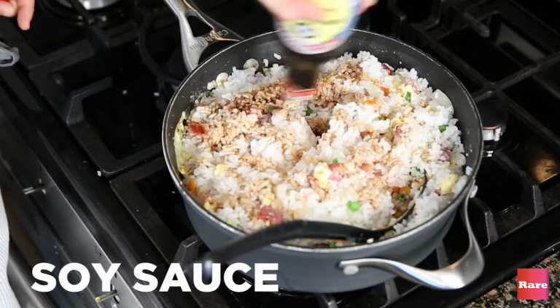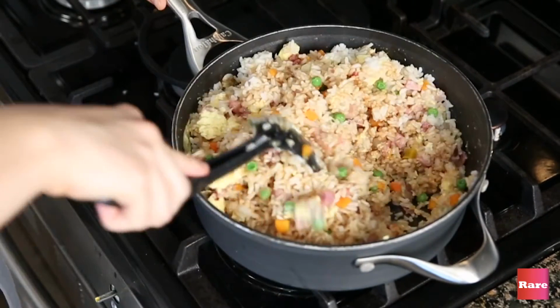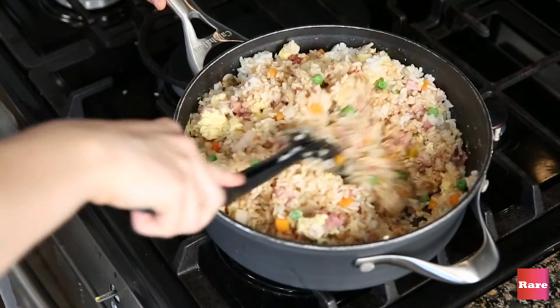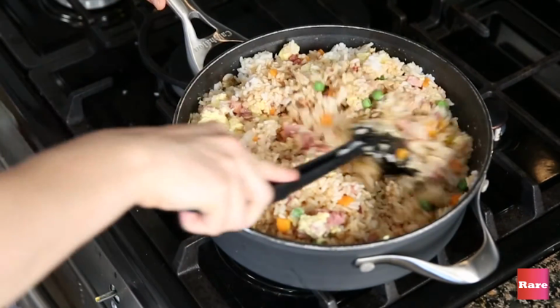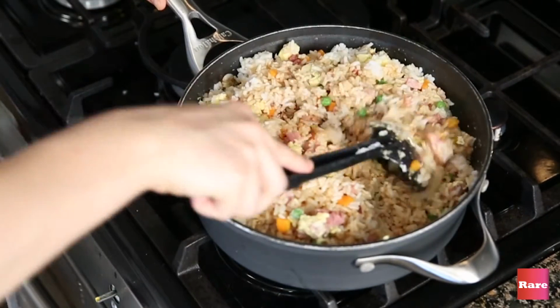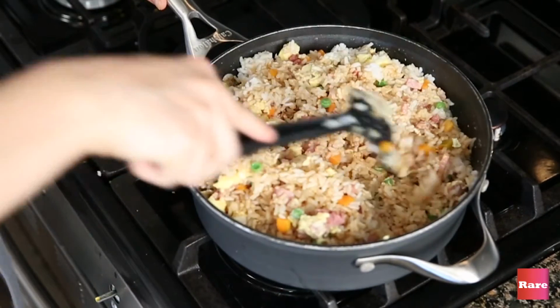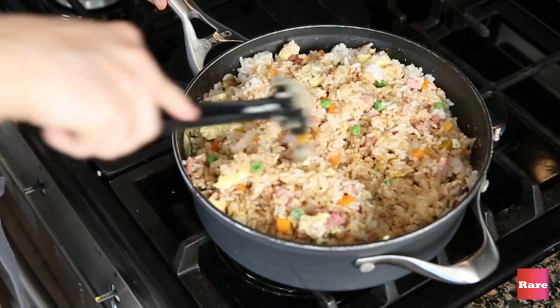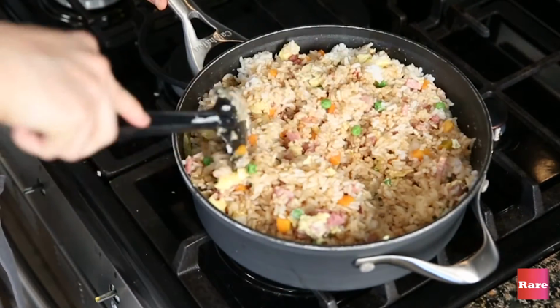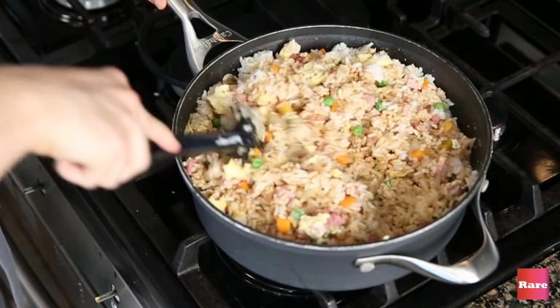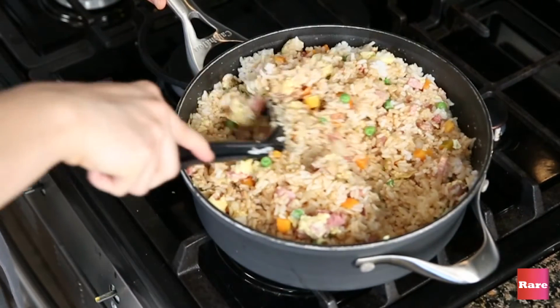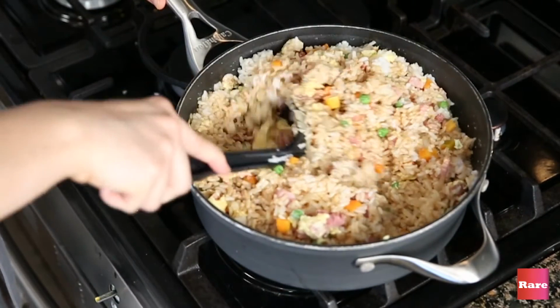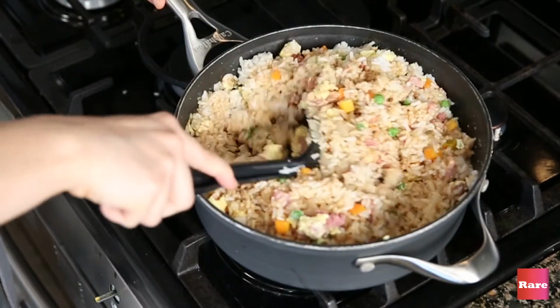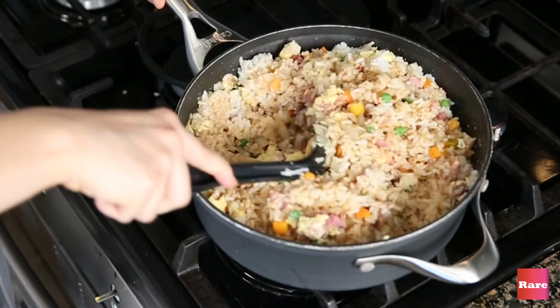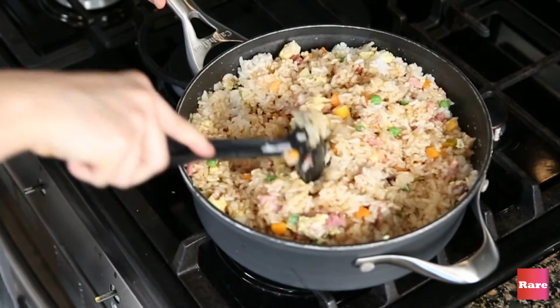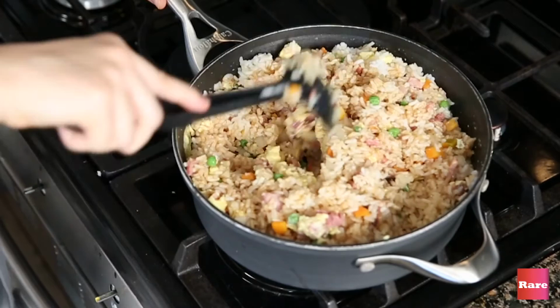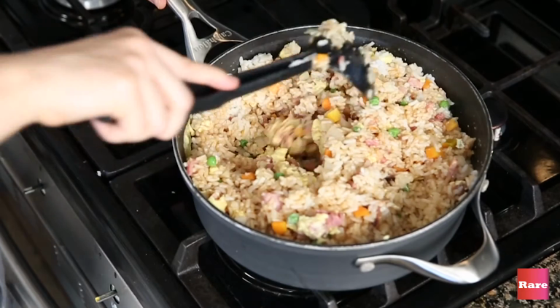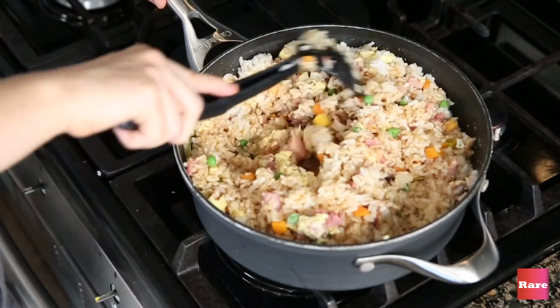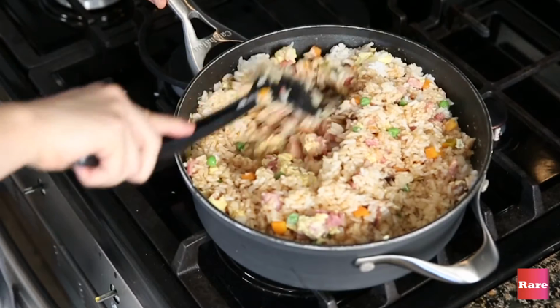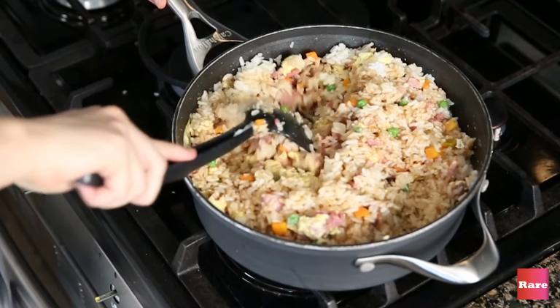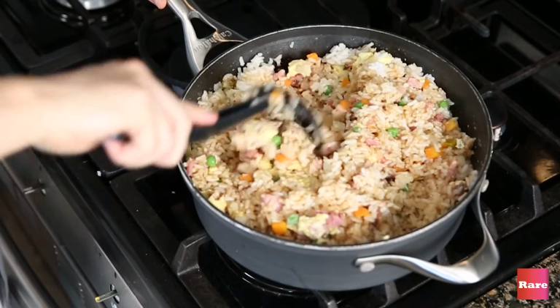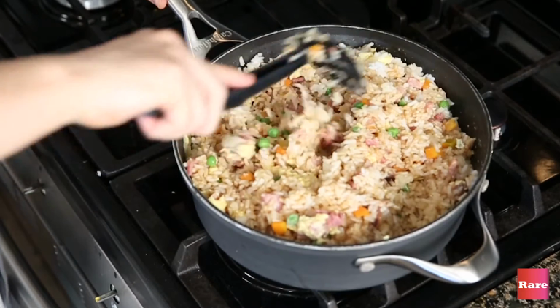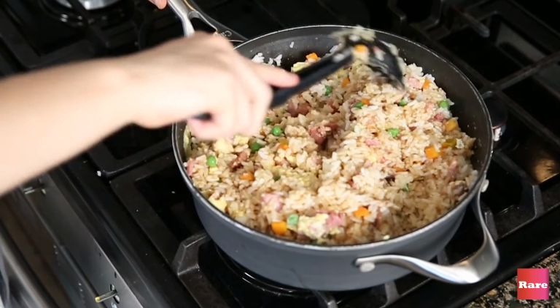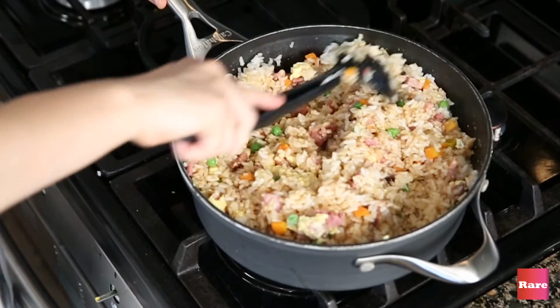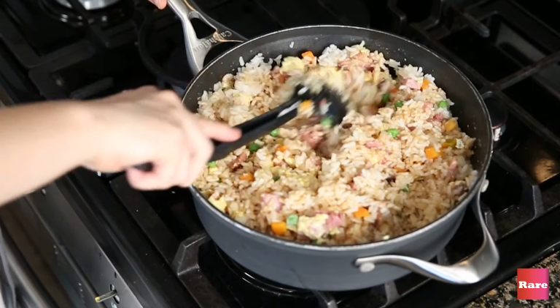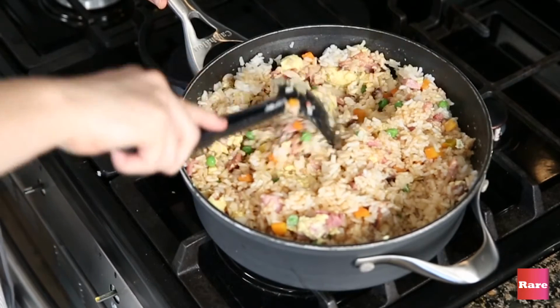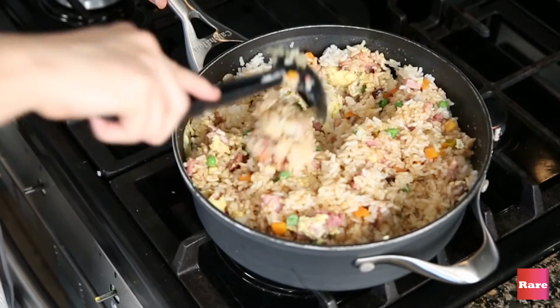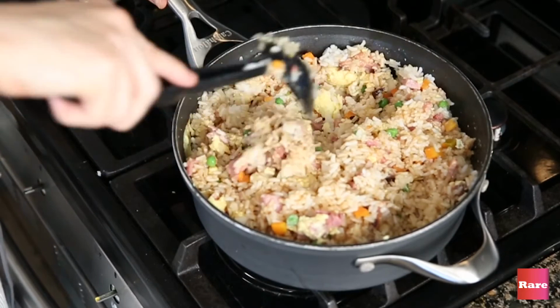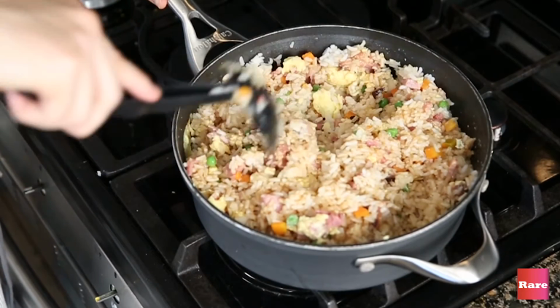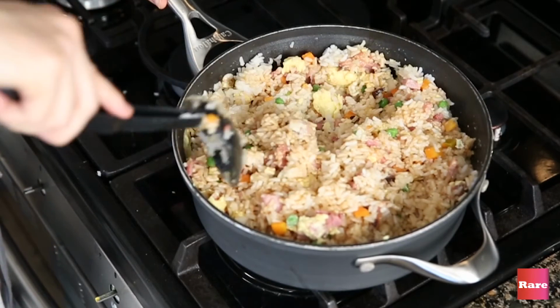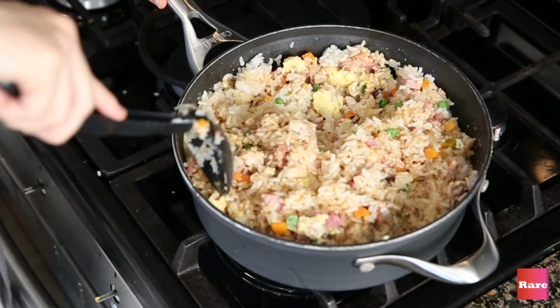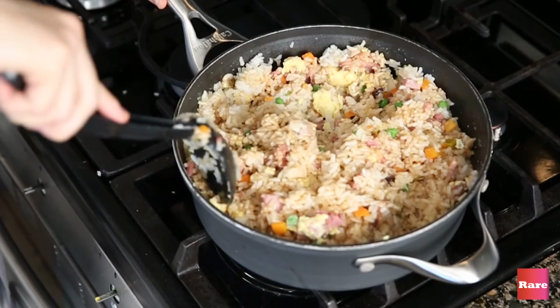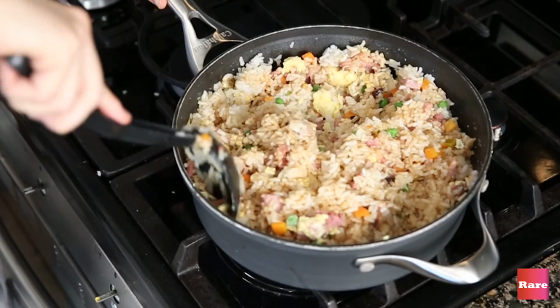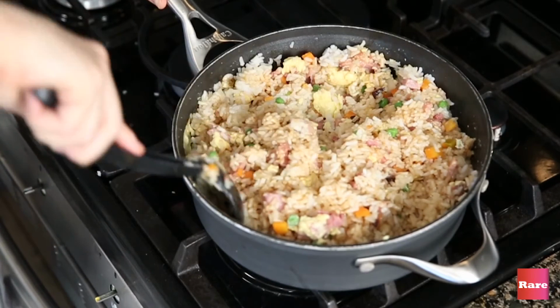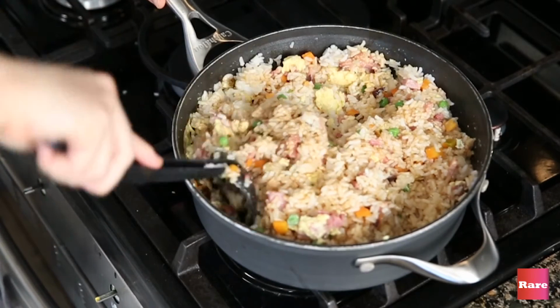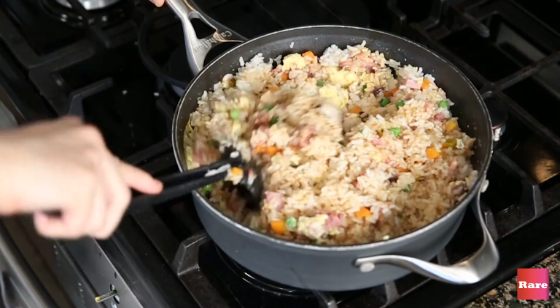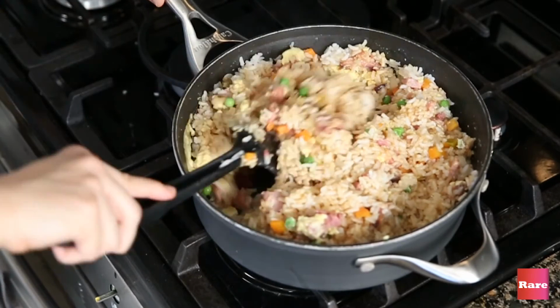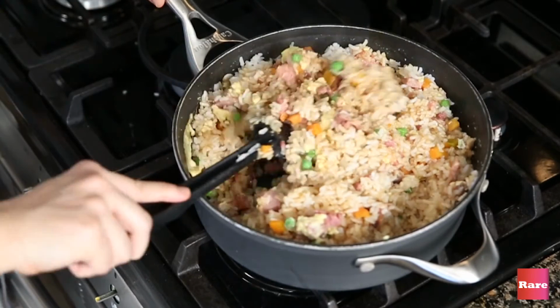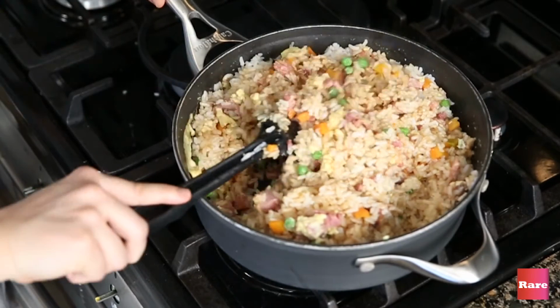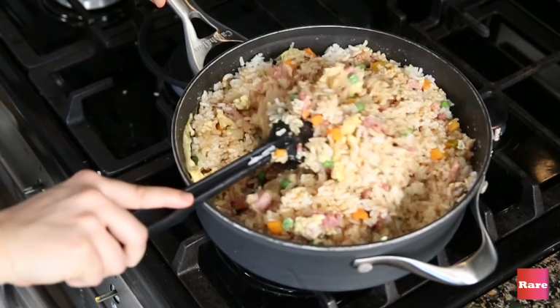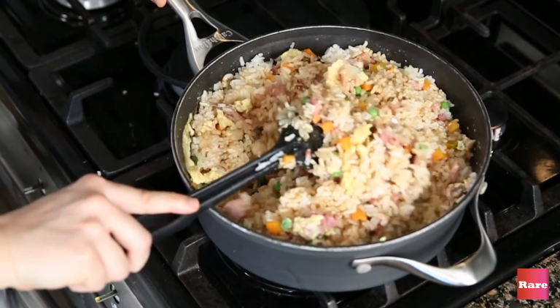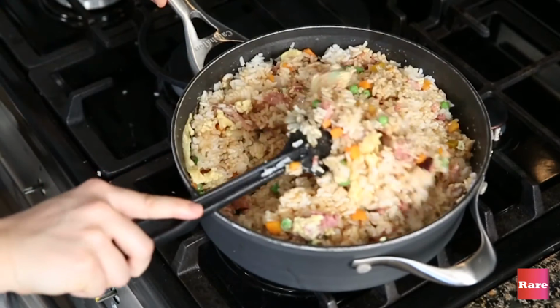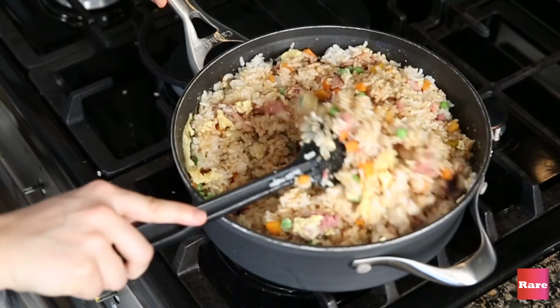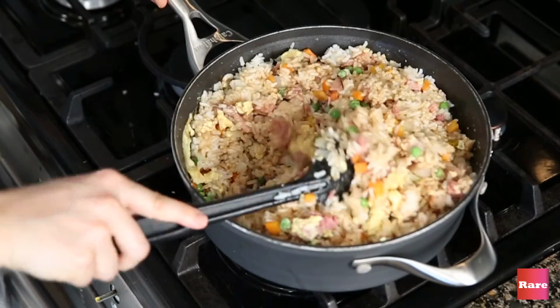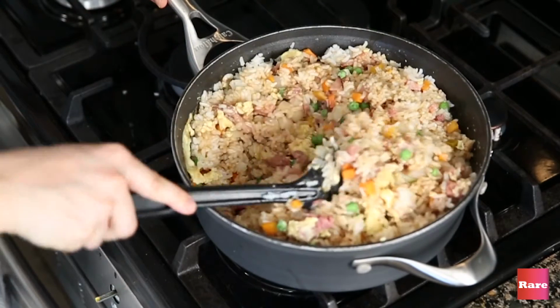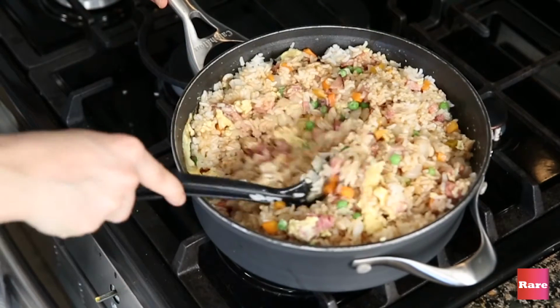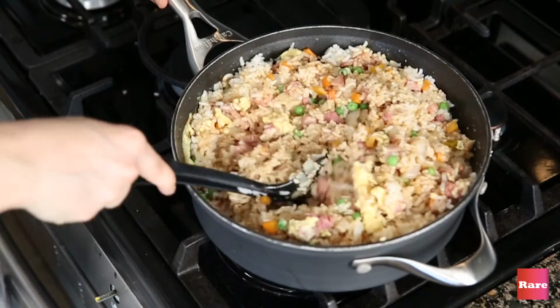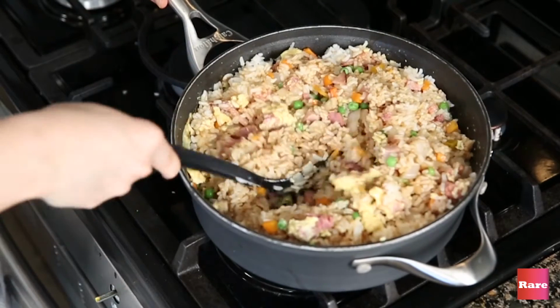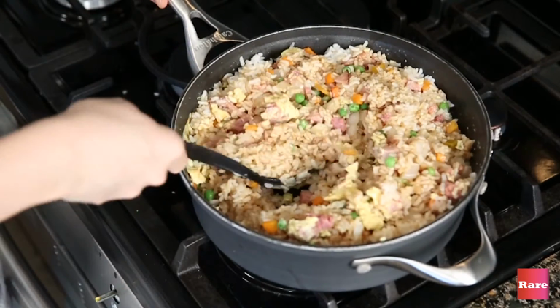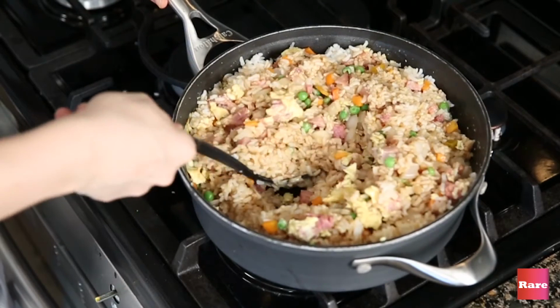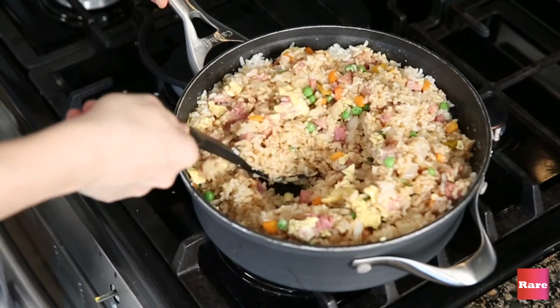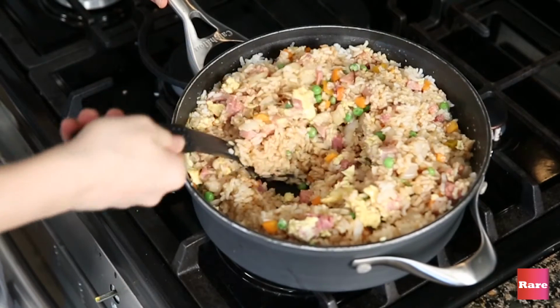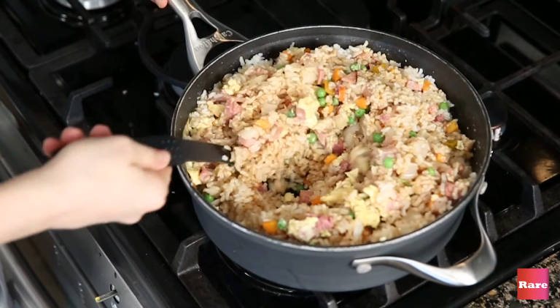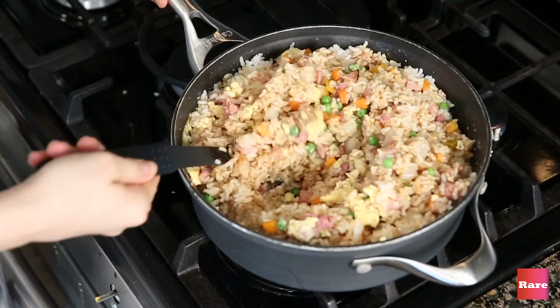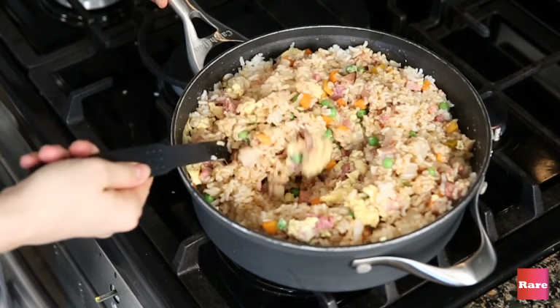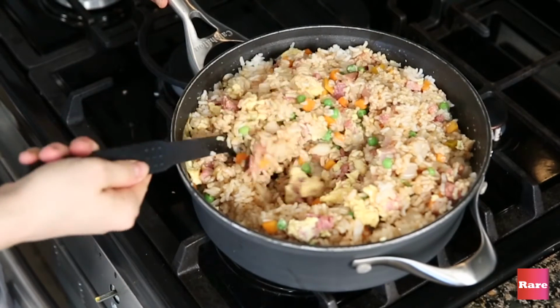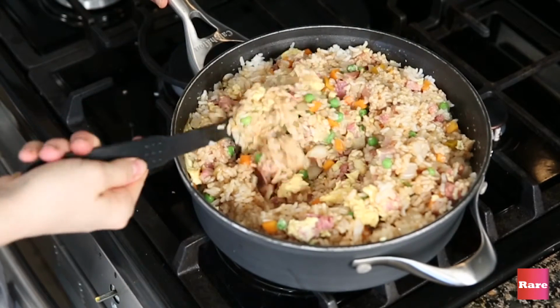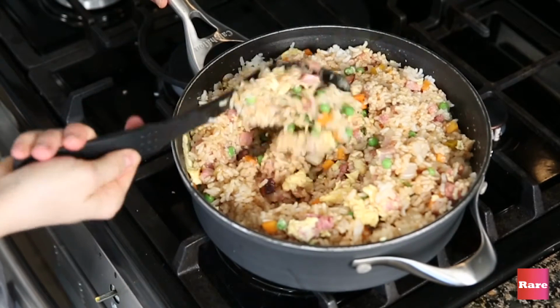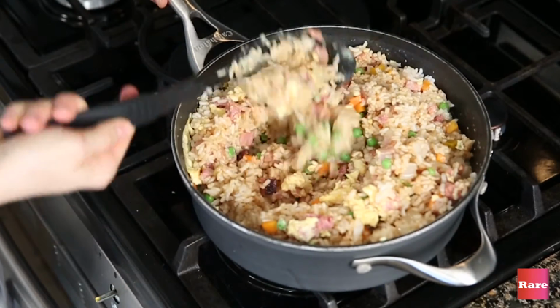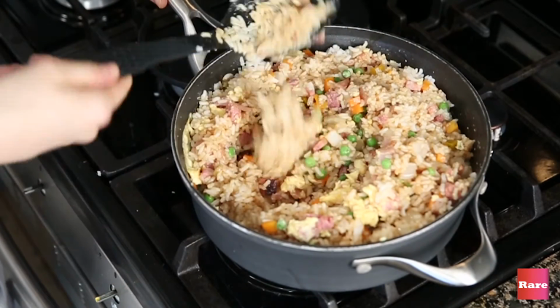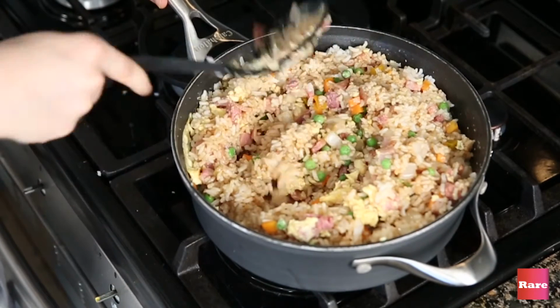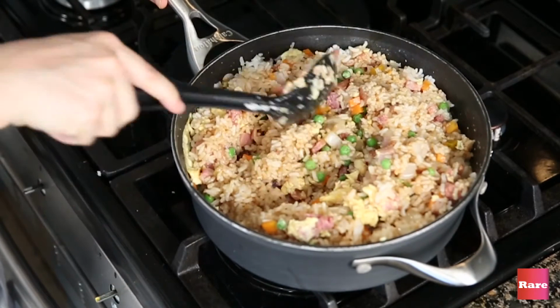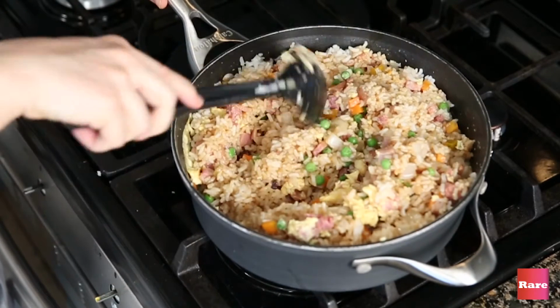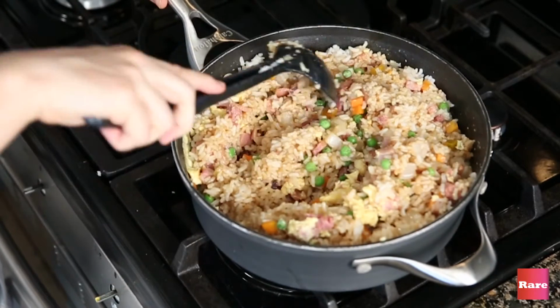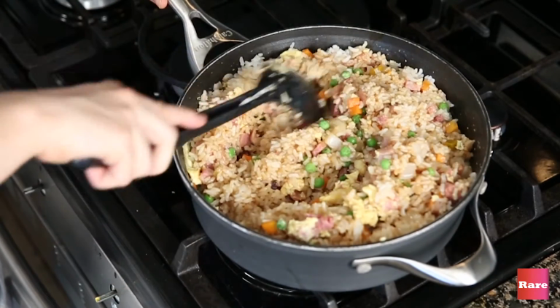Look at that. That's perfect. Guys, I'm really doing a great job today.